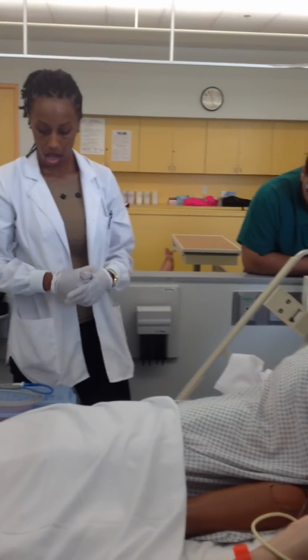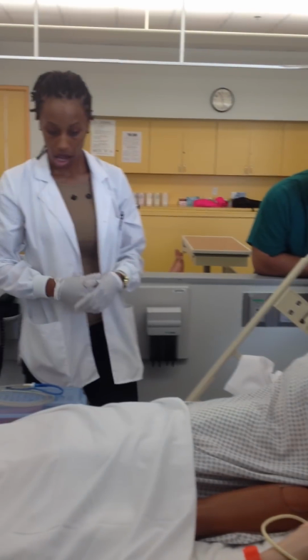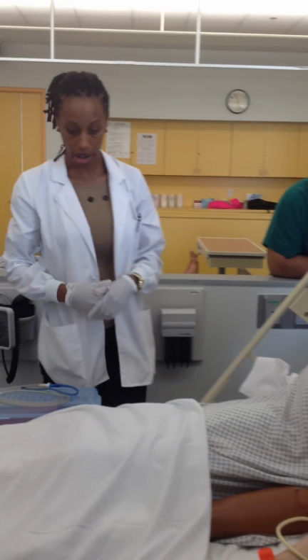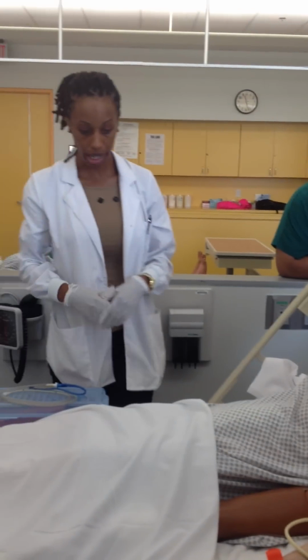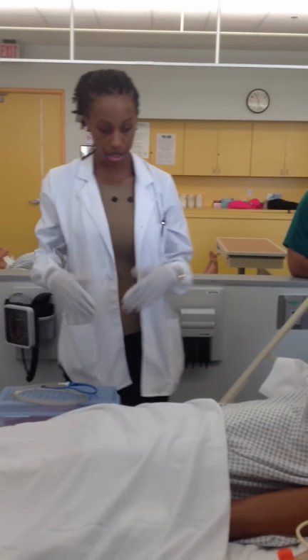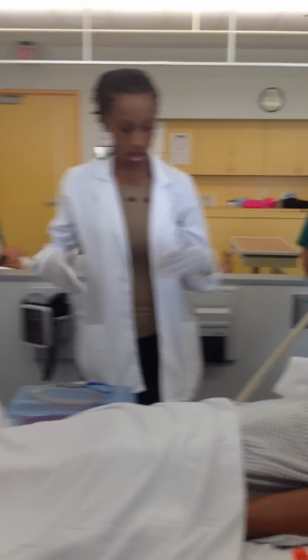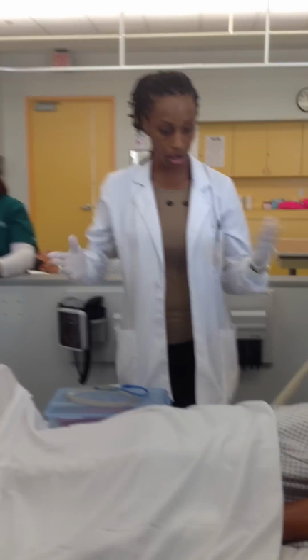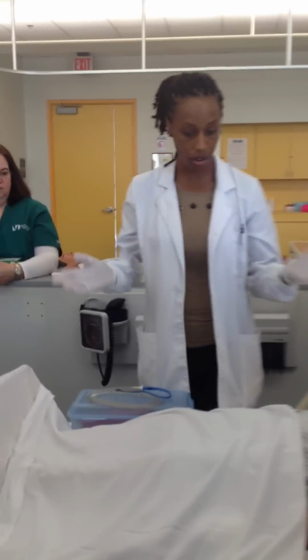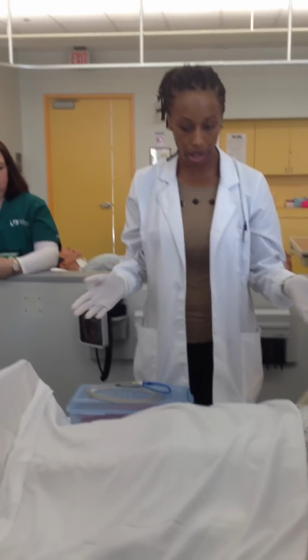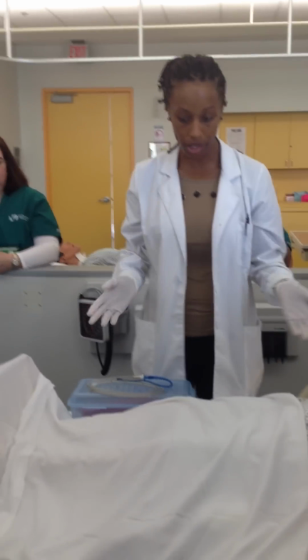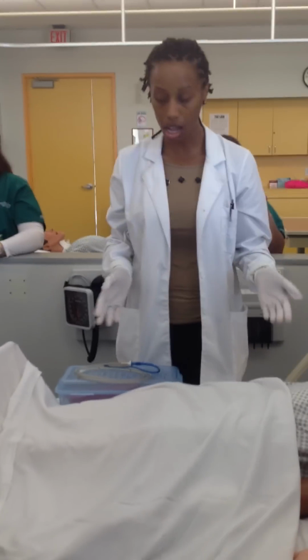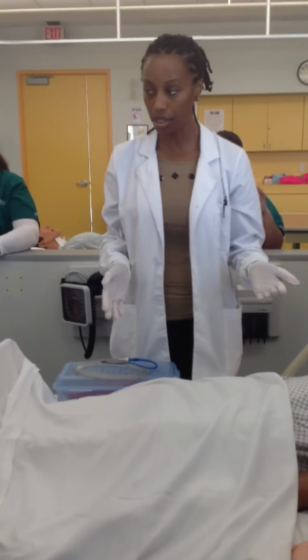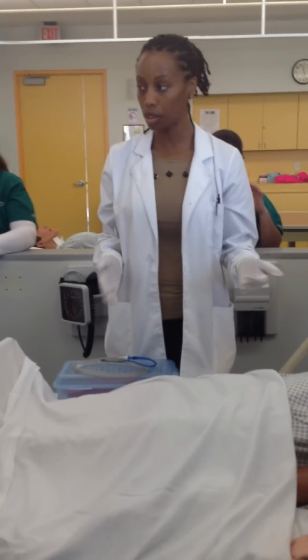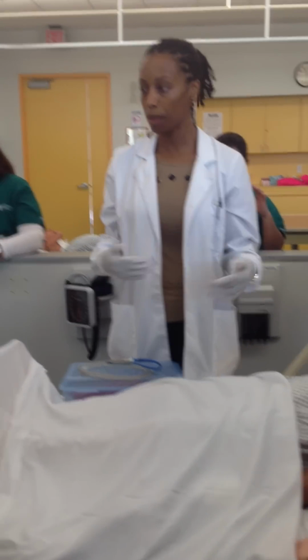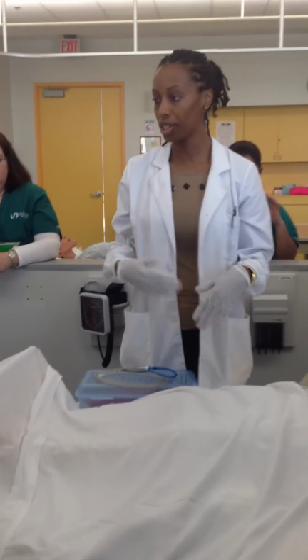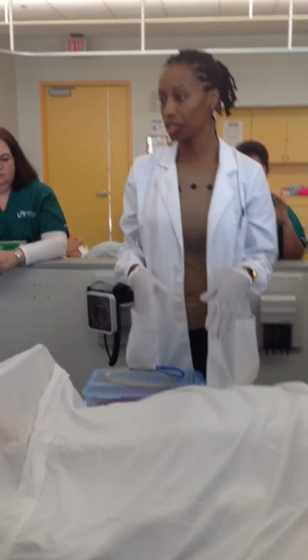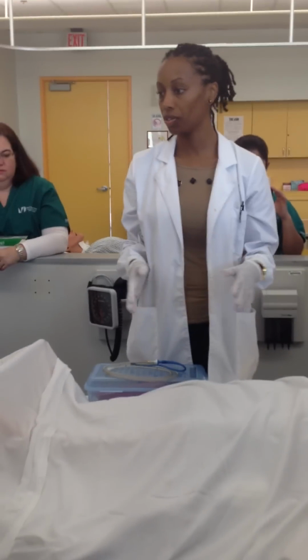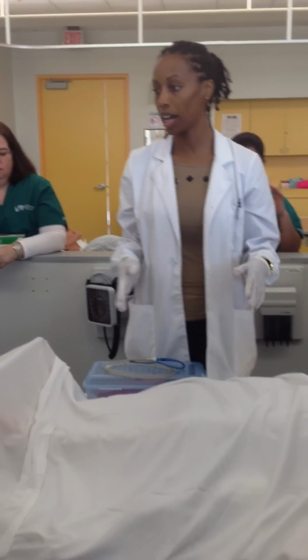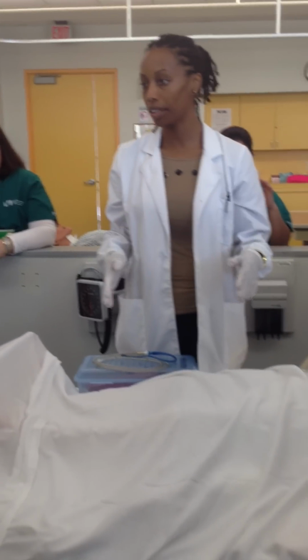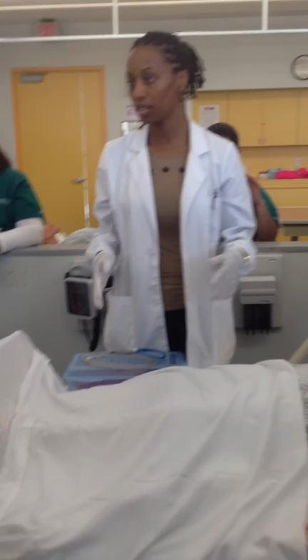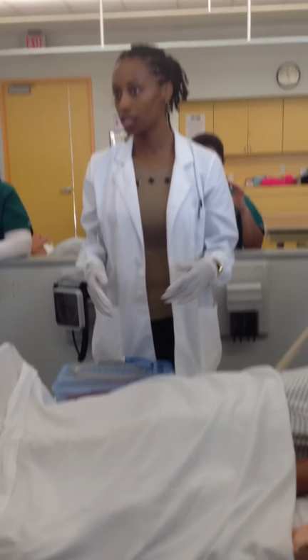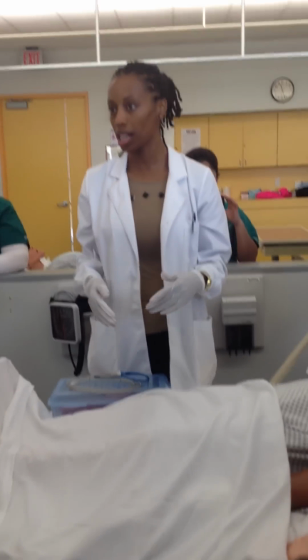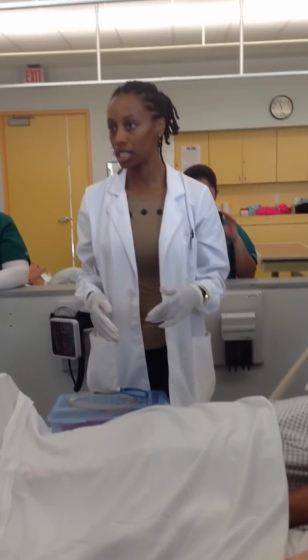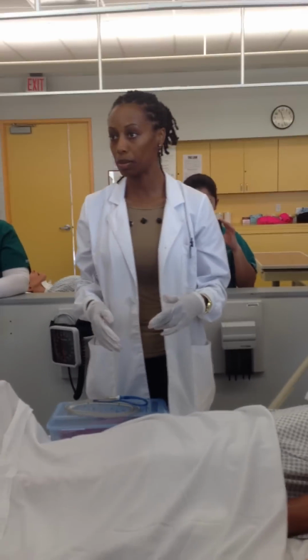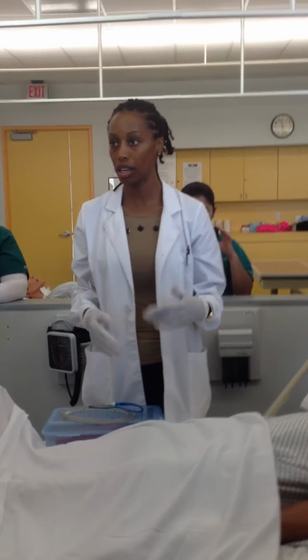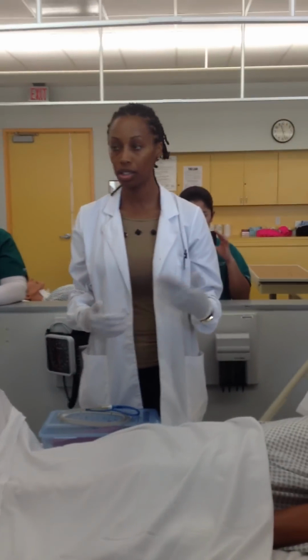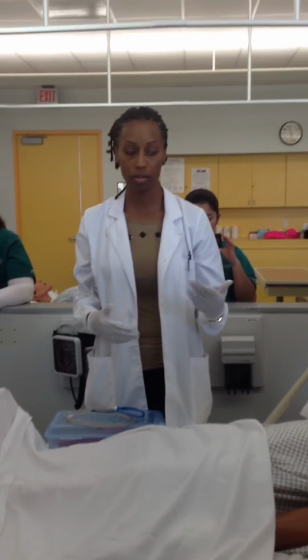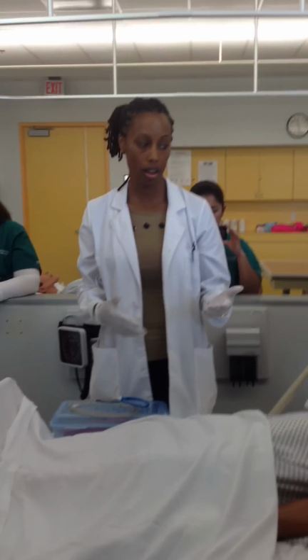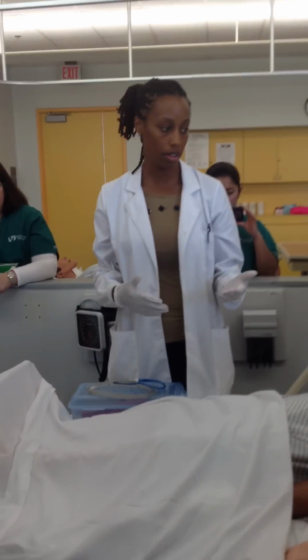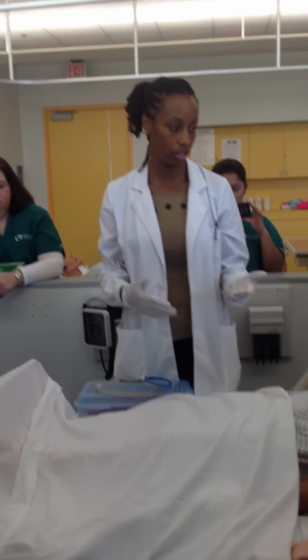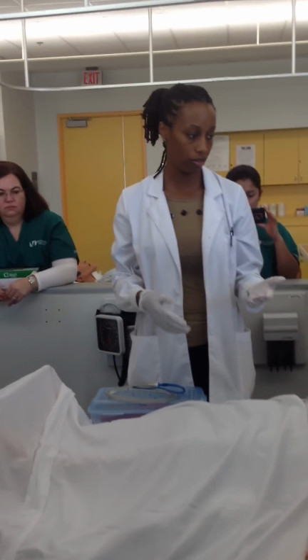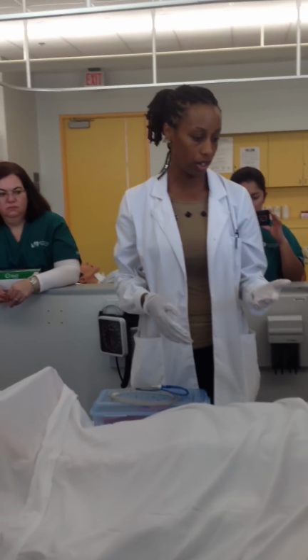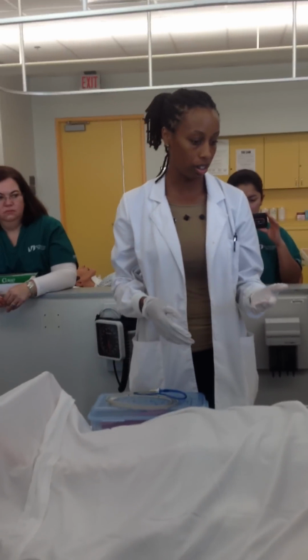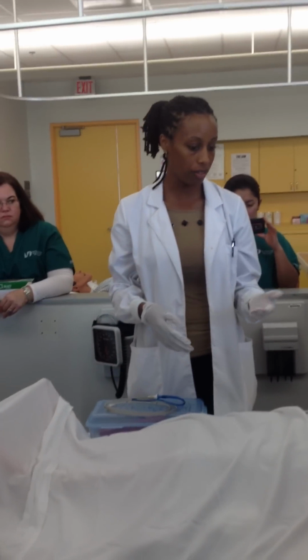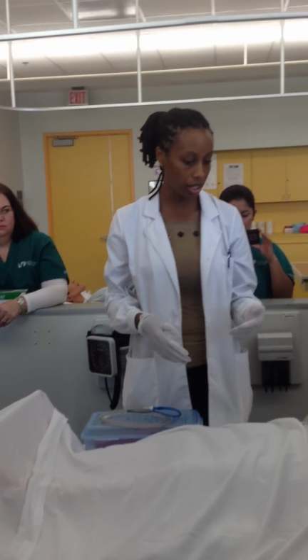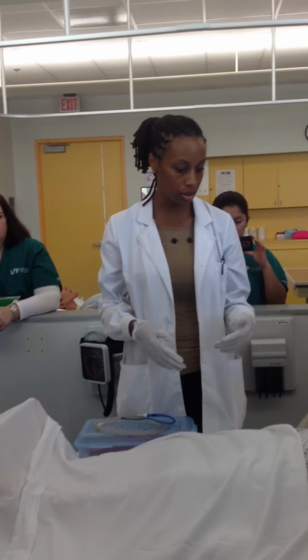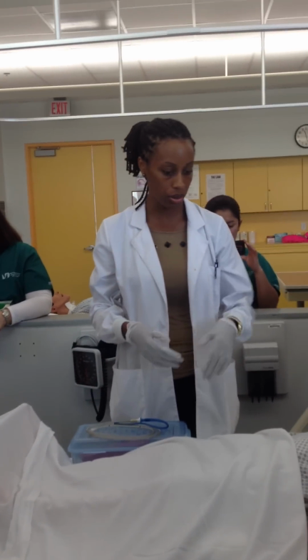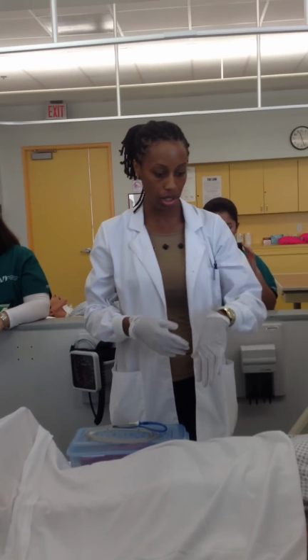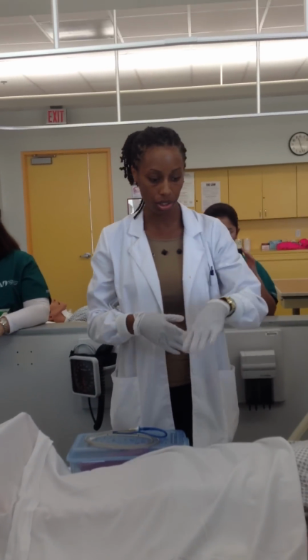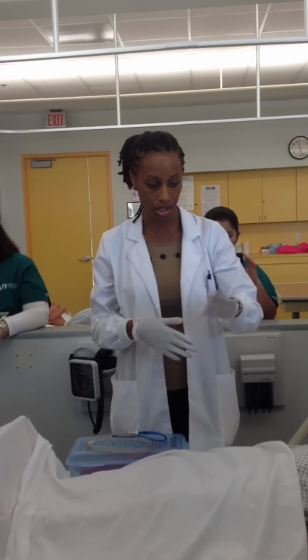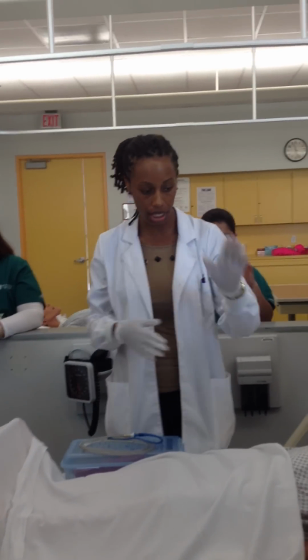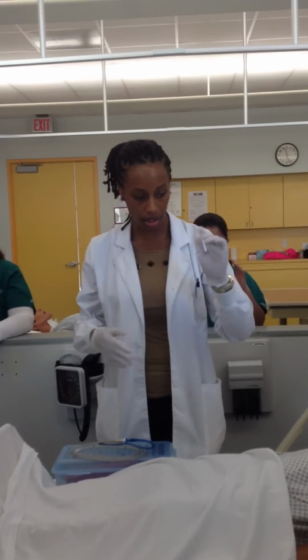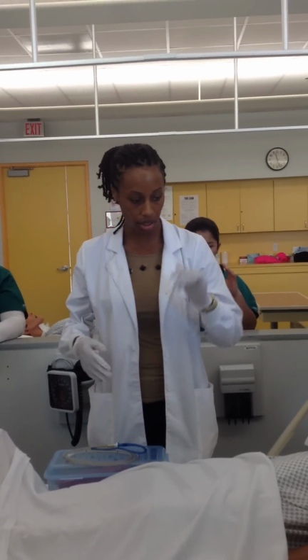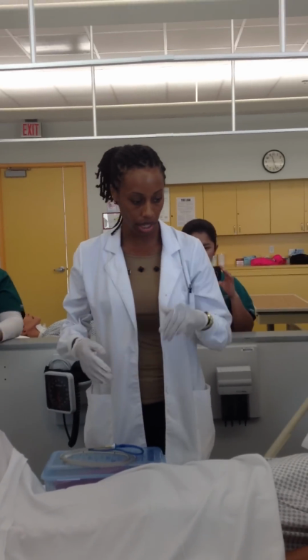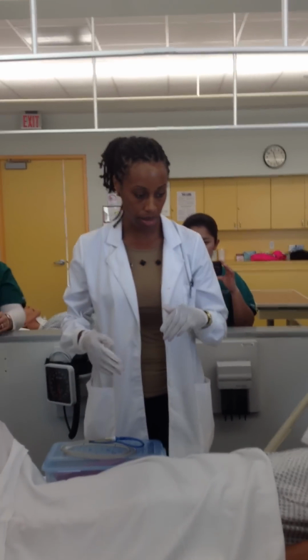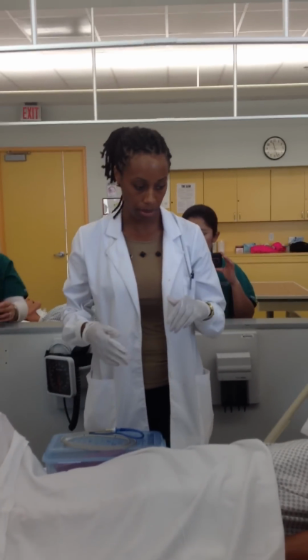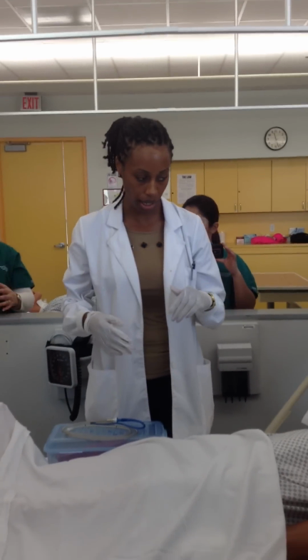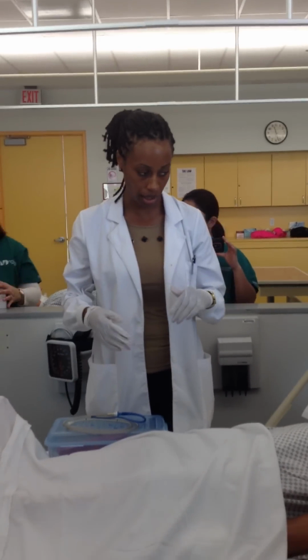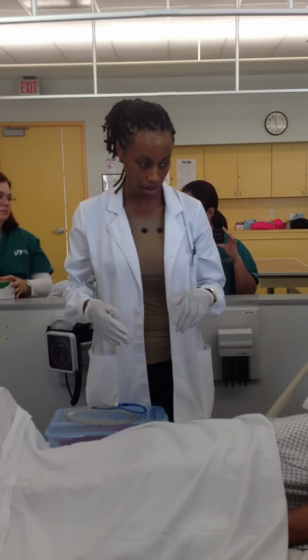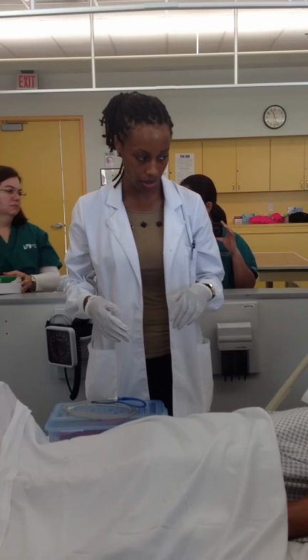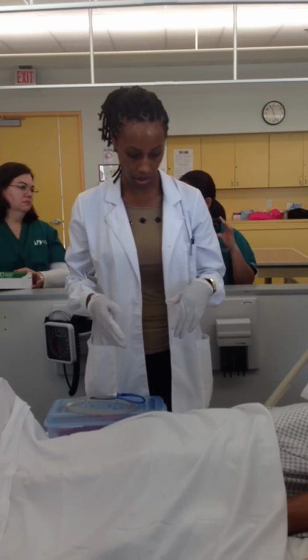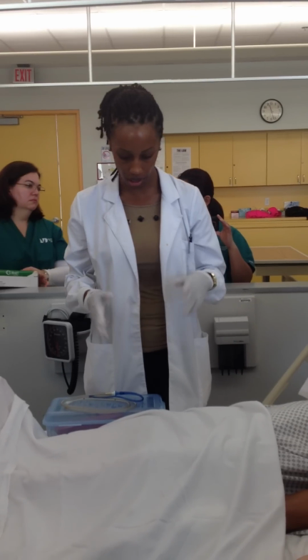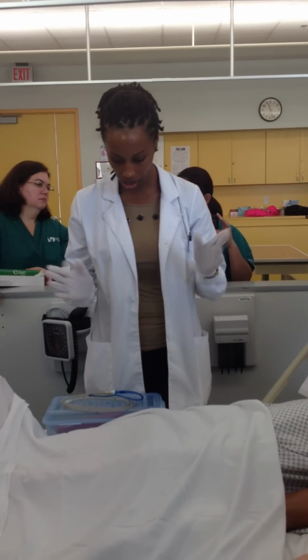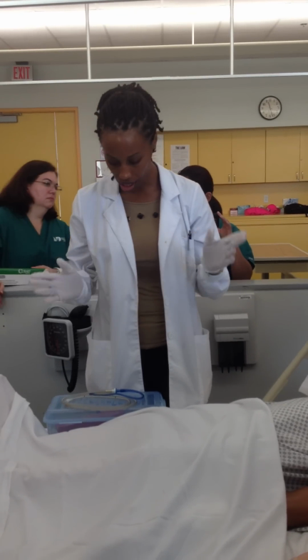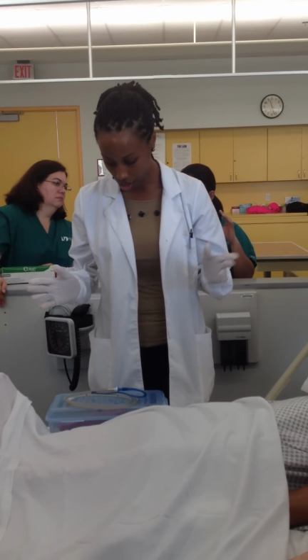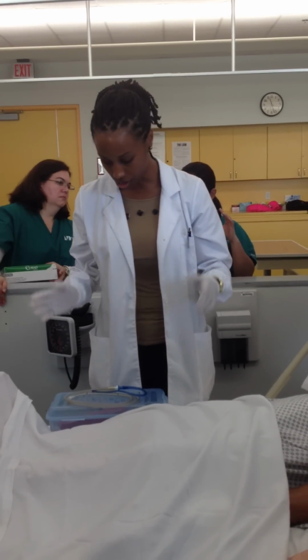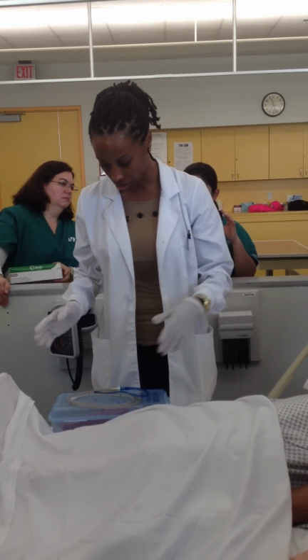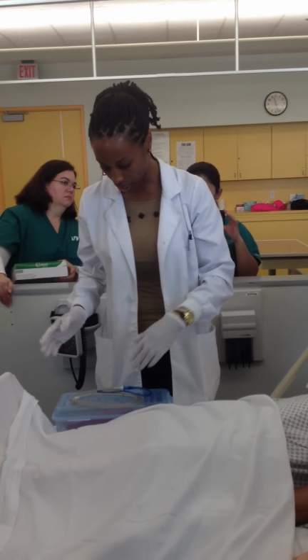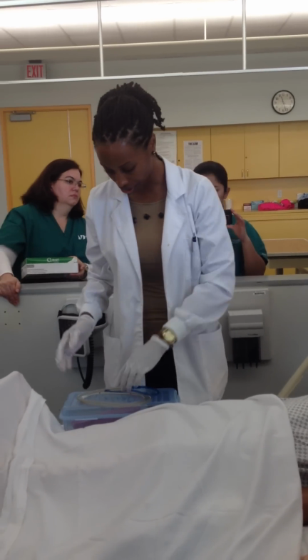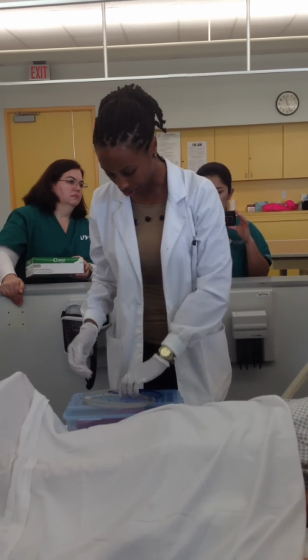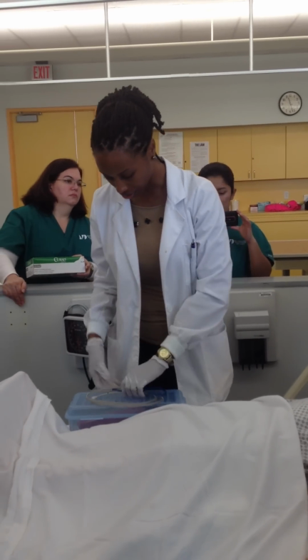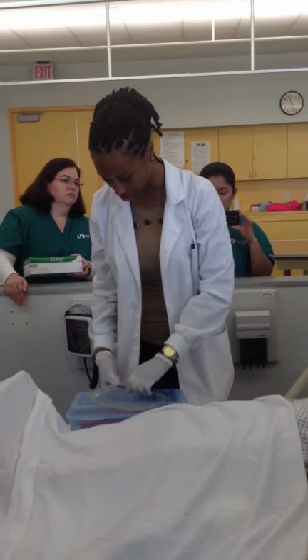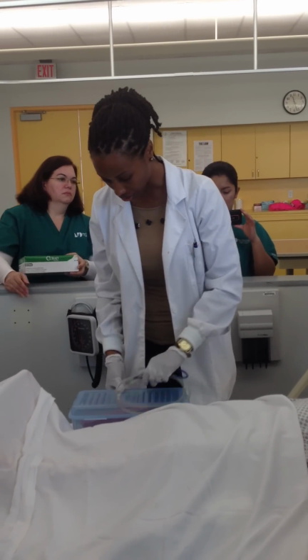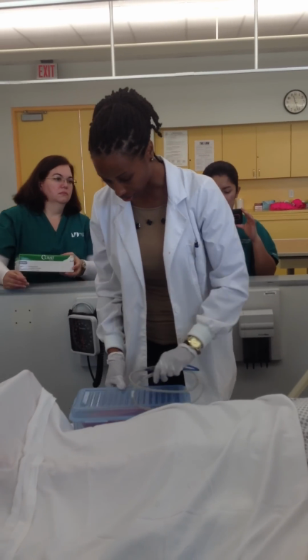So you've already talked to the patient, you've got an assessment, you've verified your order, you've checked the name band and everything. So now you're going to start.